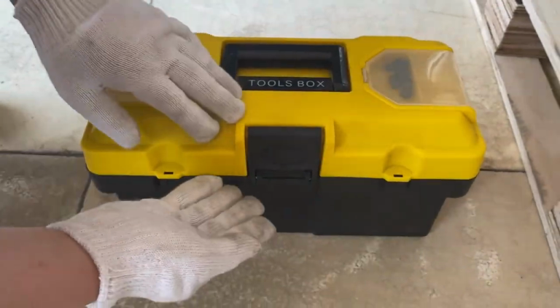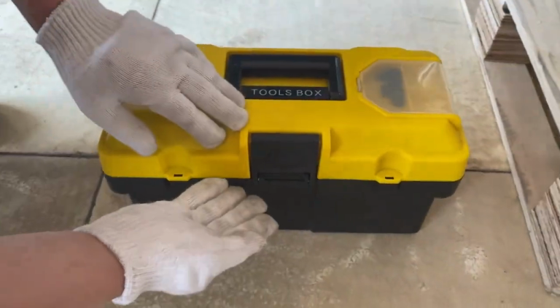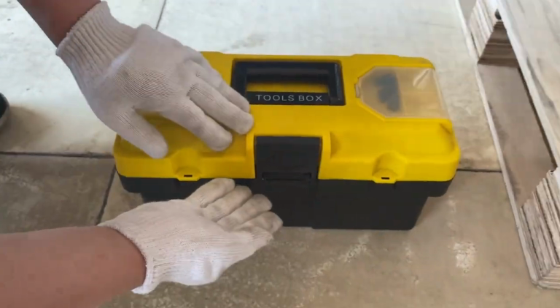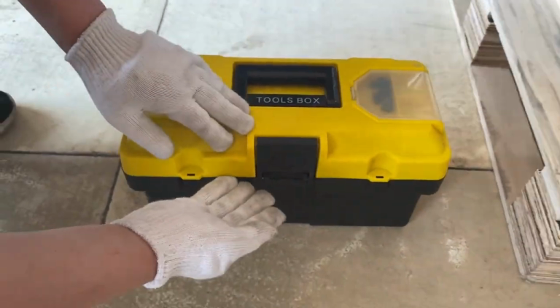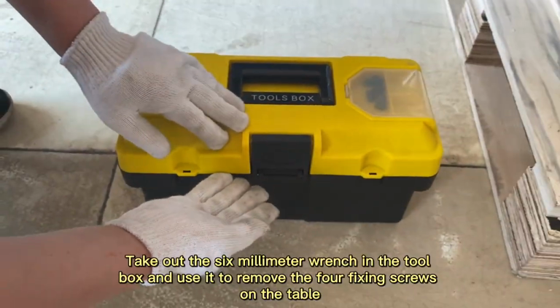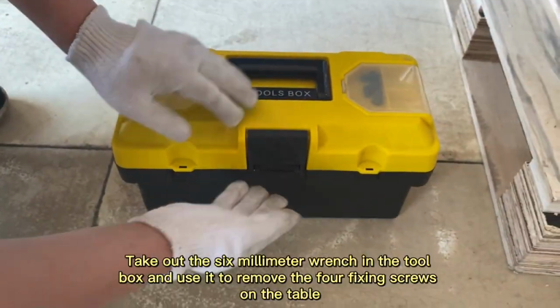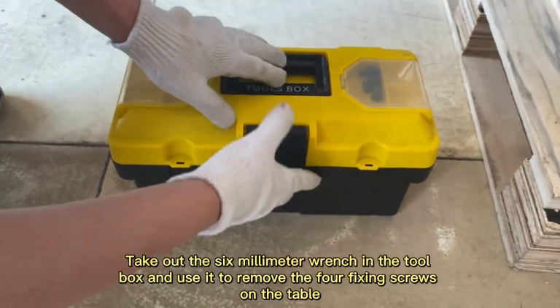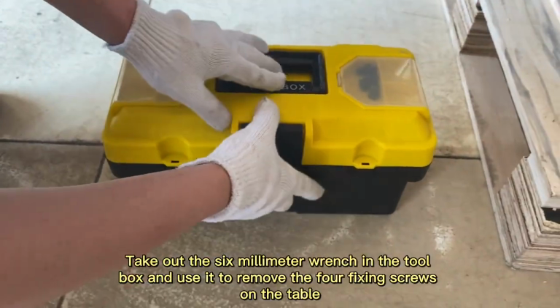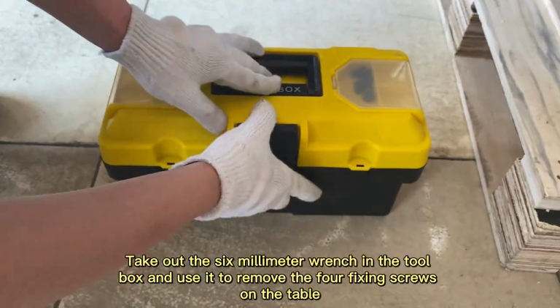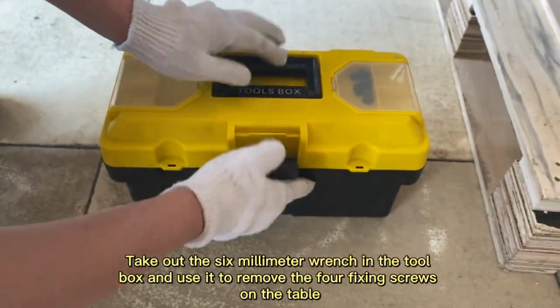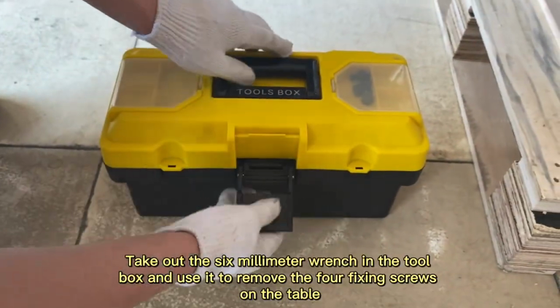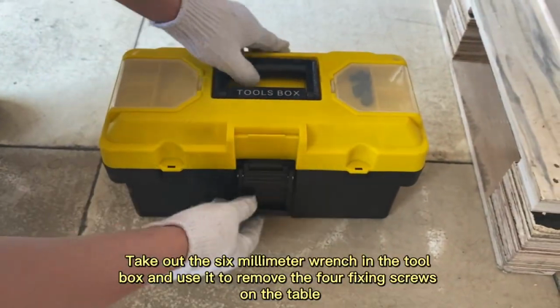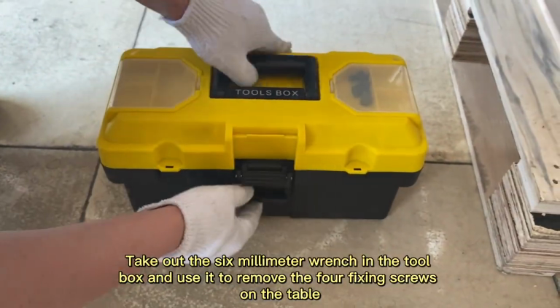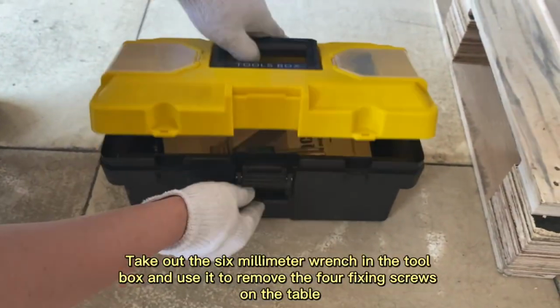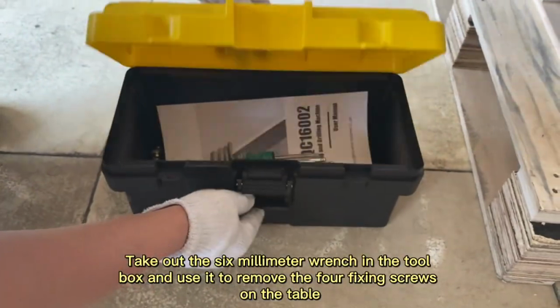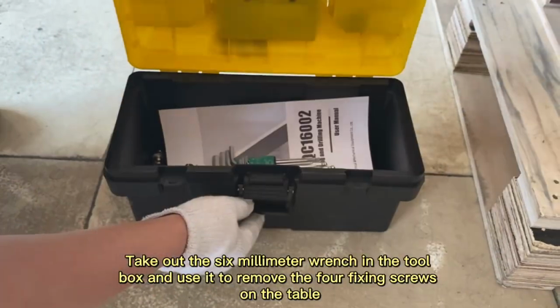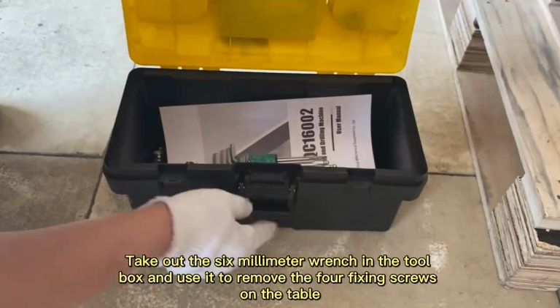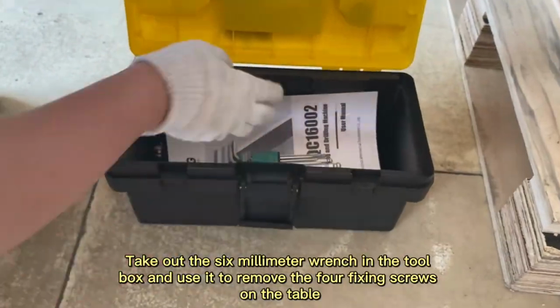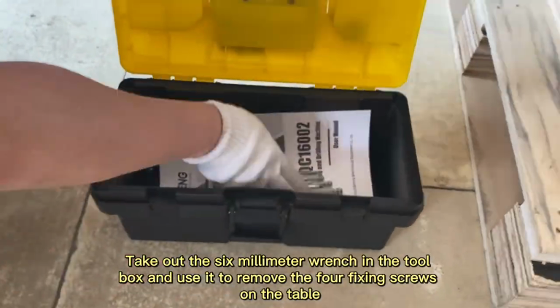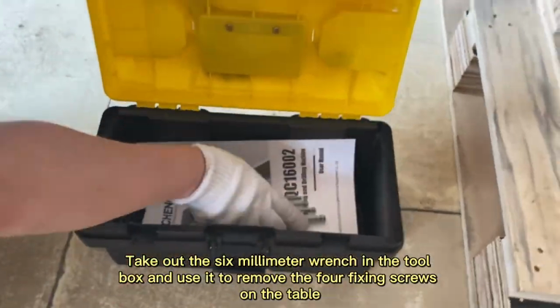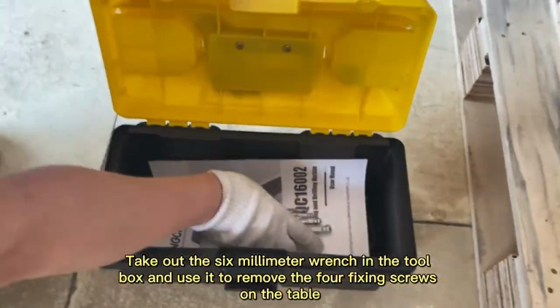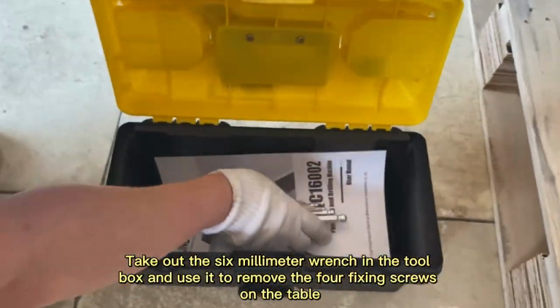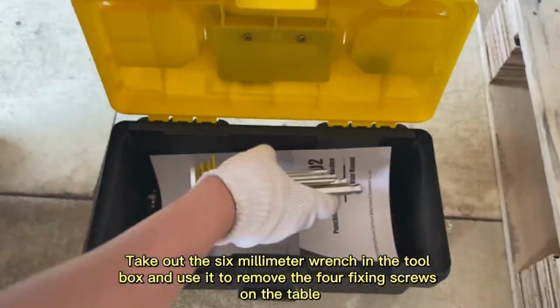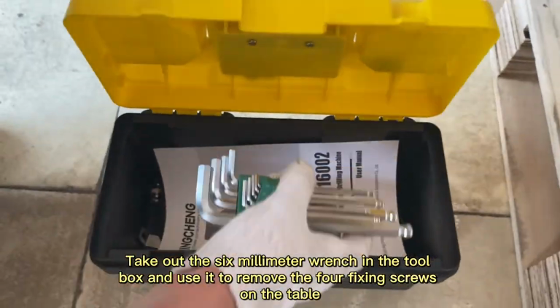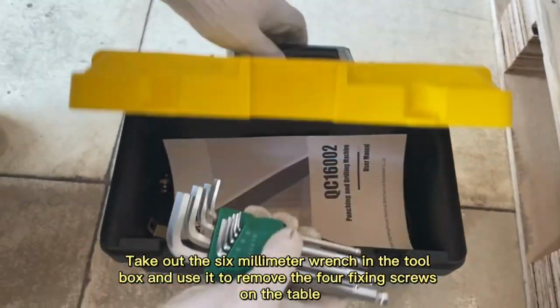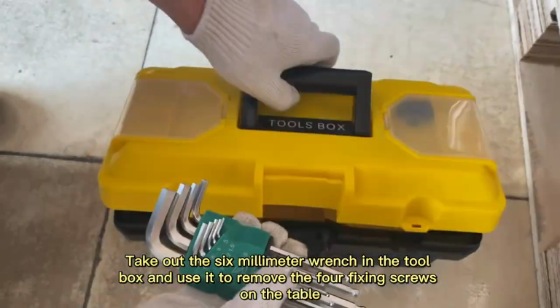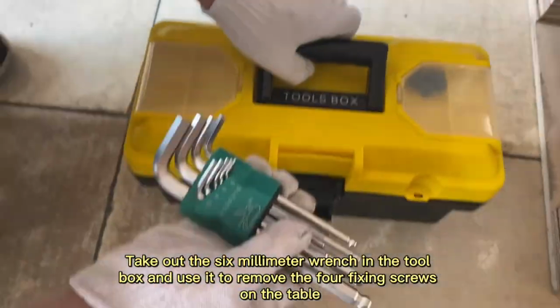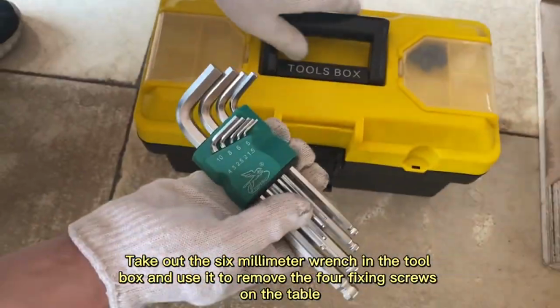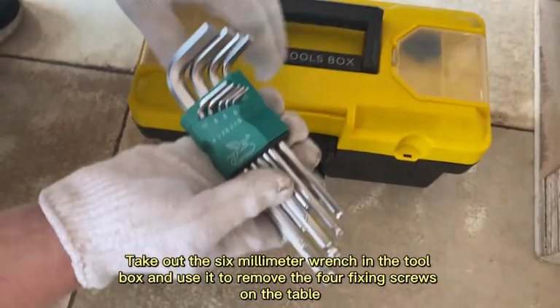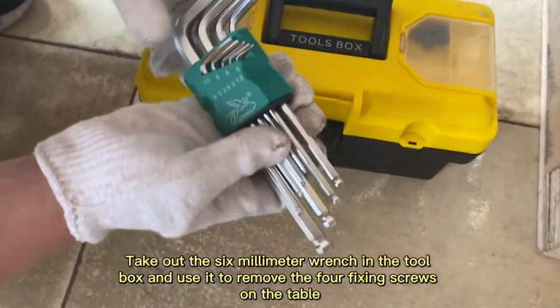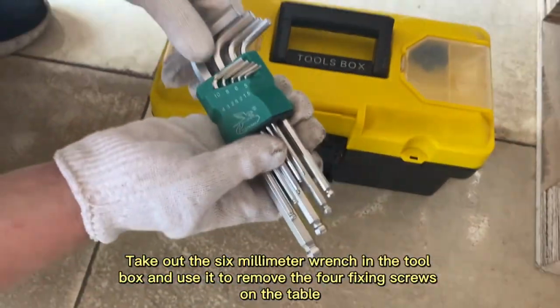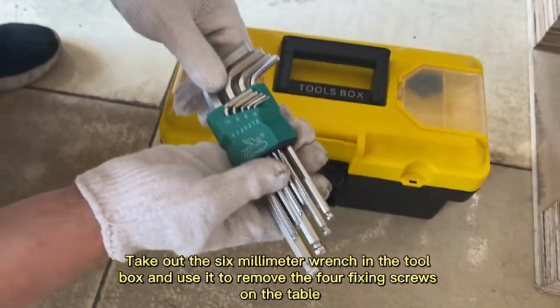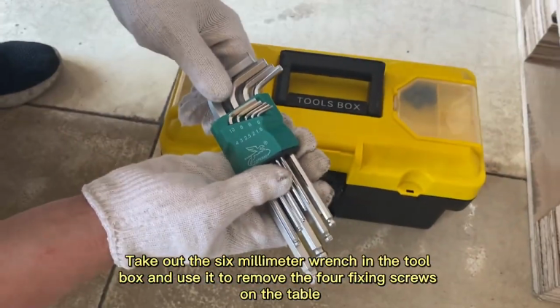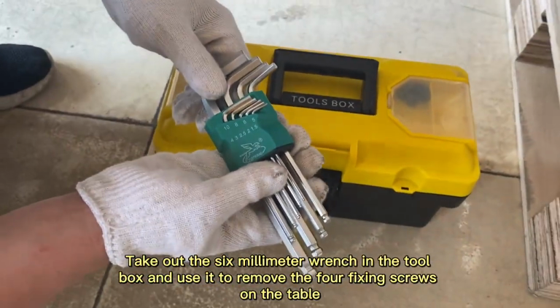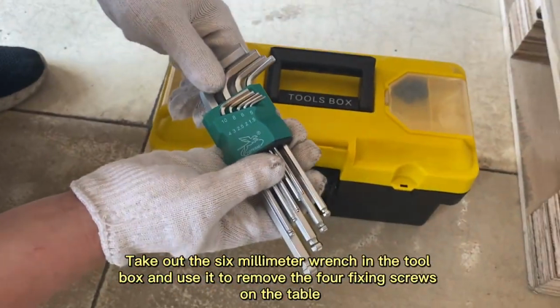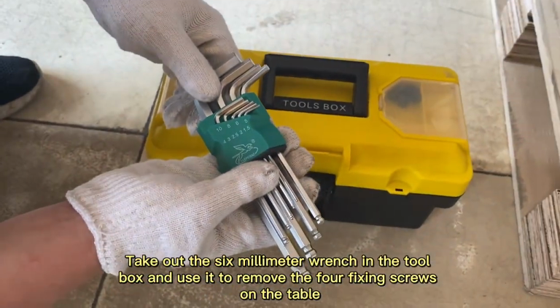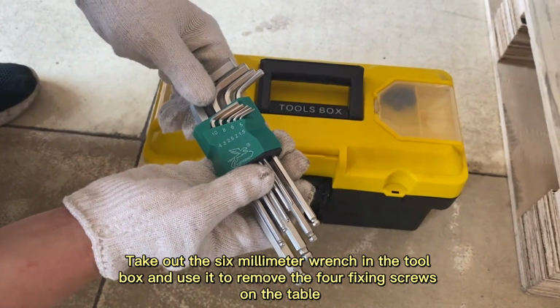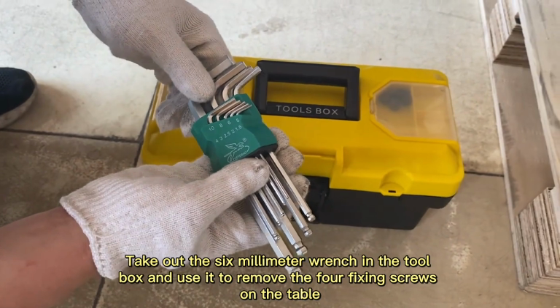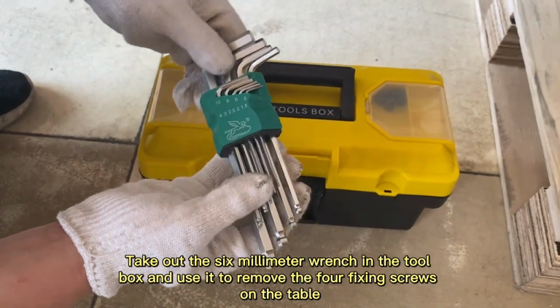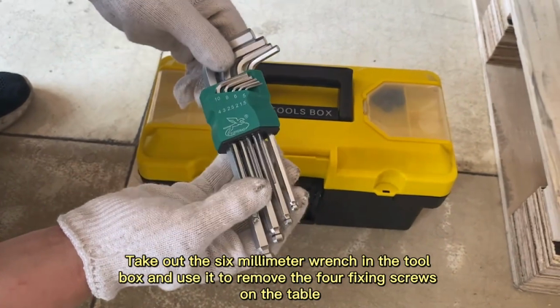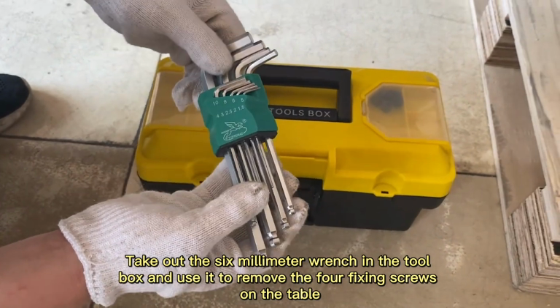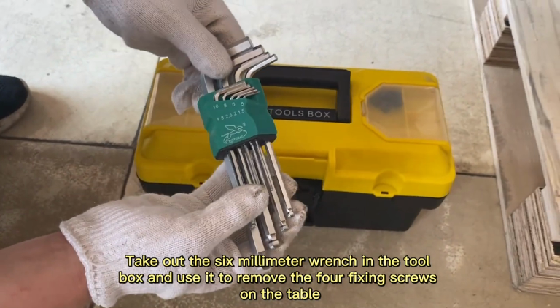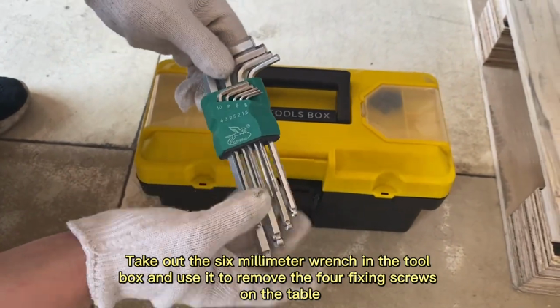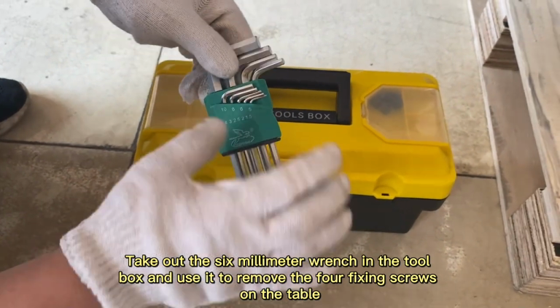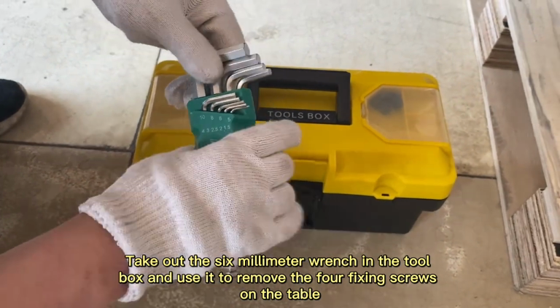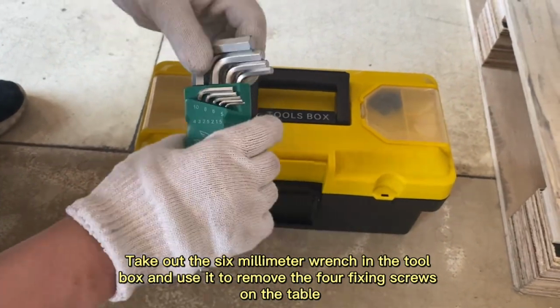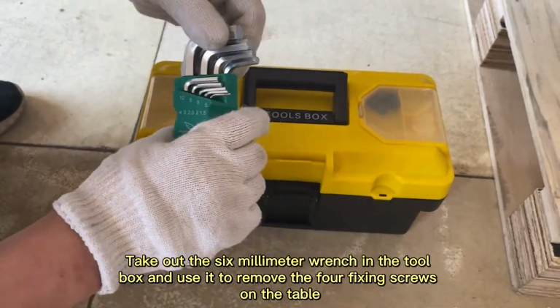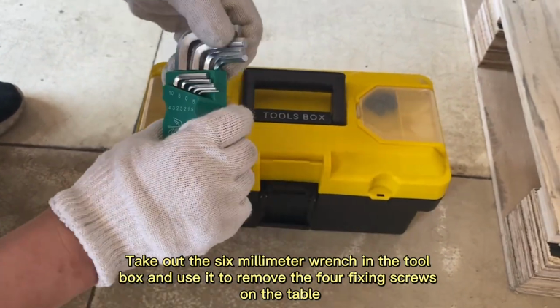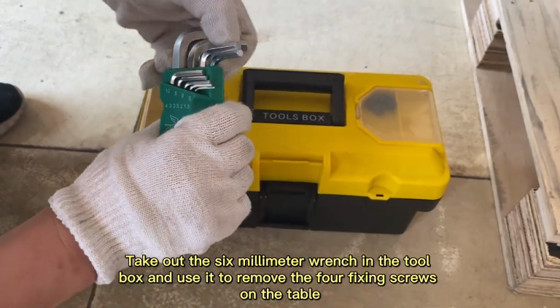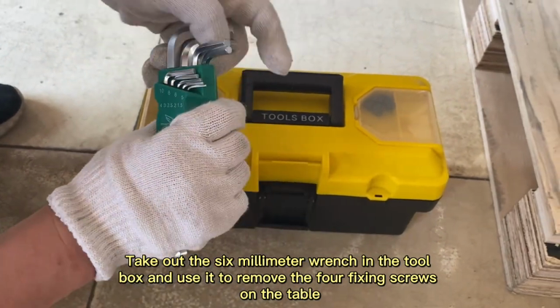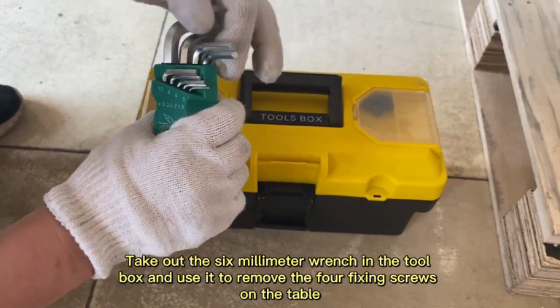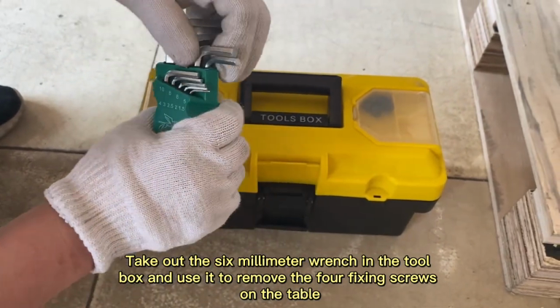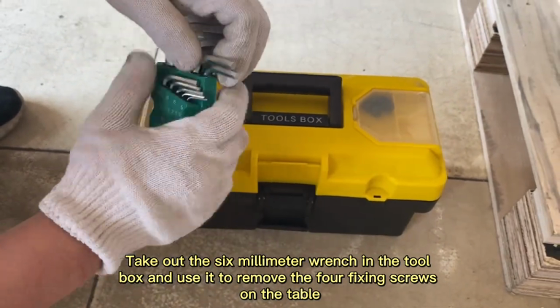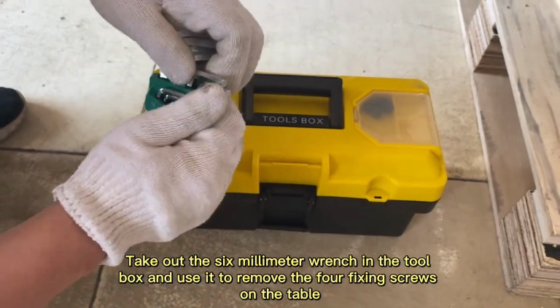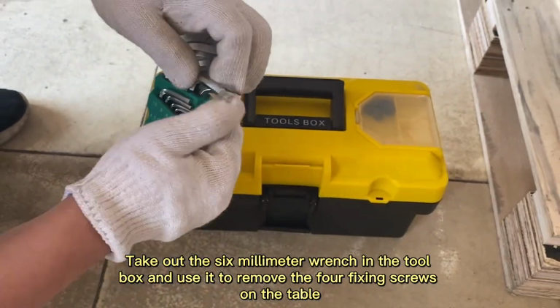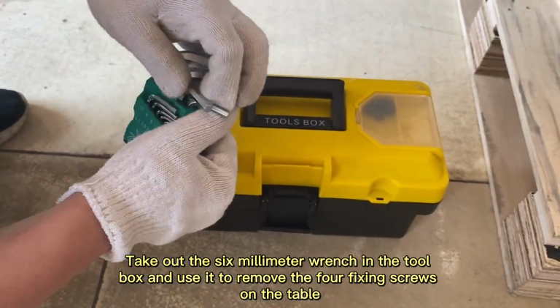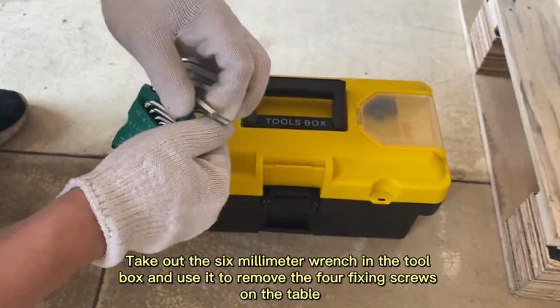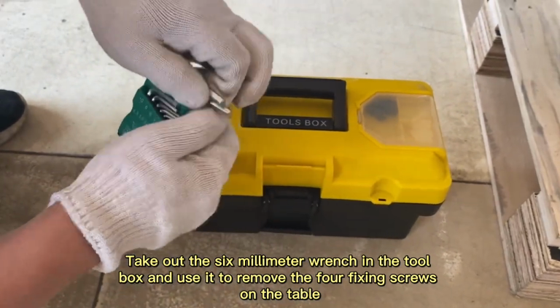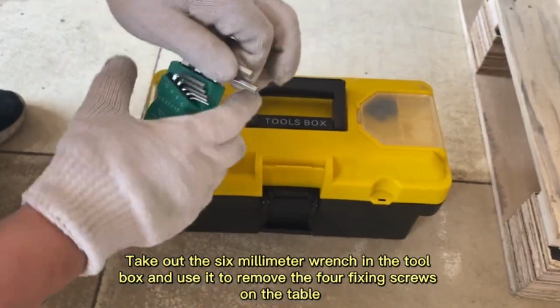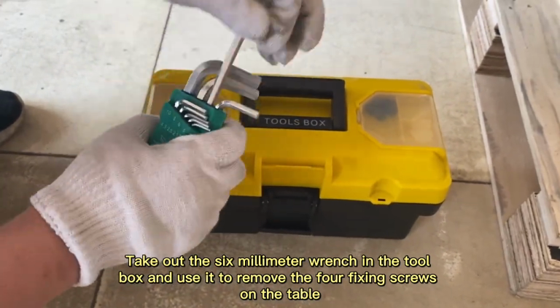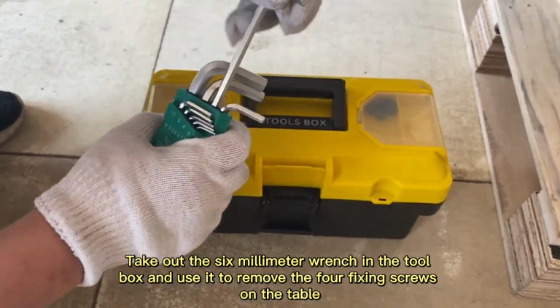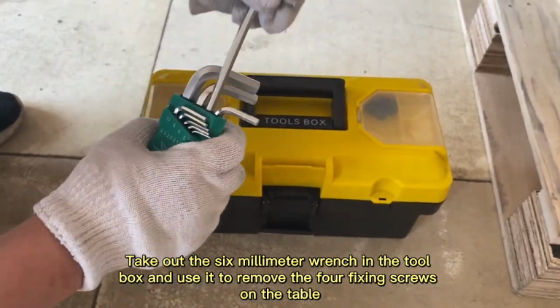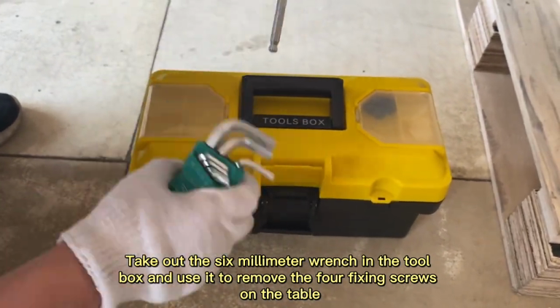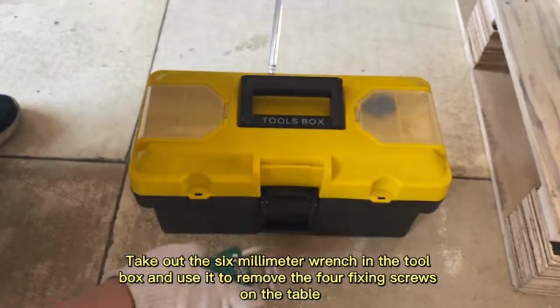Take out the six millimeter wrench in the toolbox and use it to remove the four fixing screws on the table.